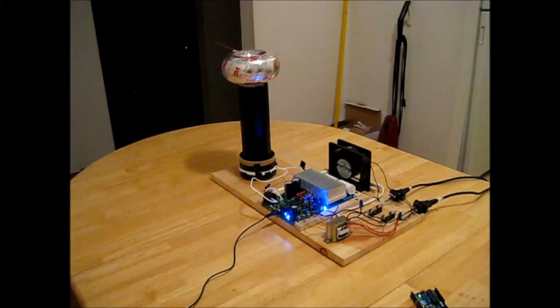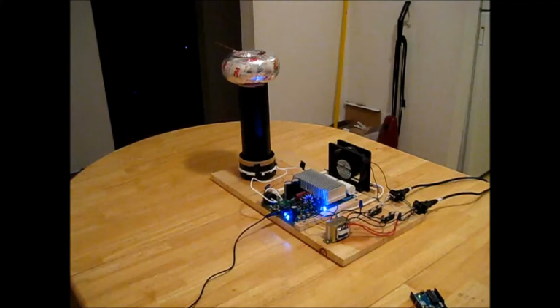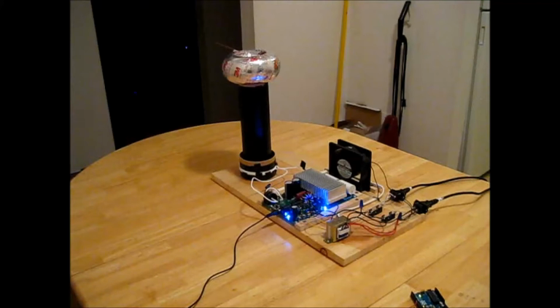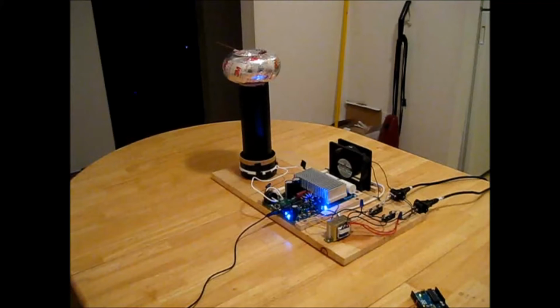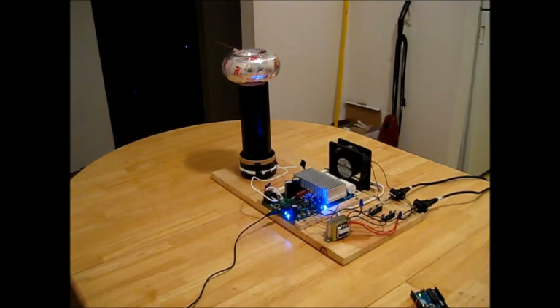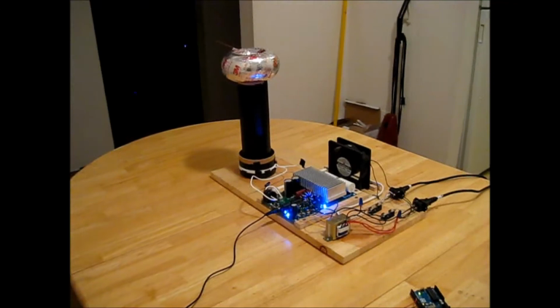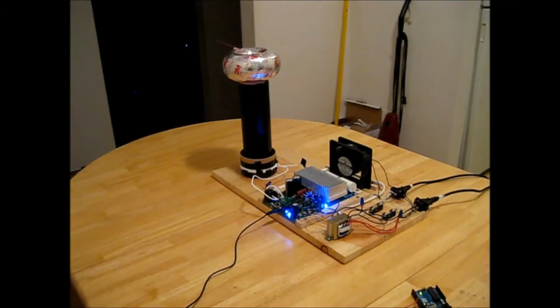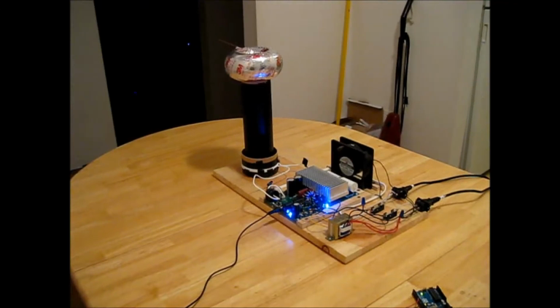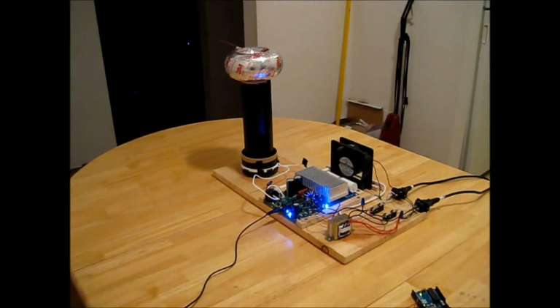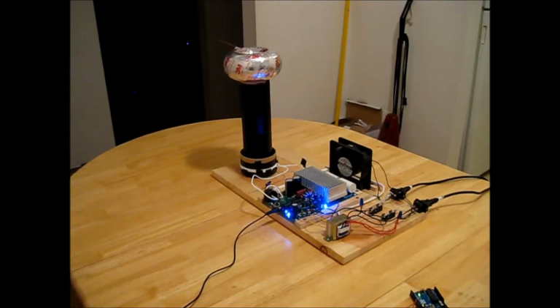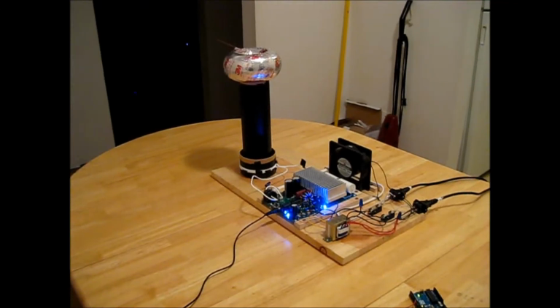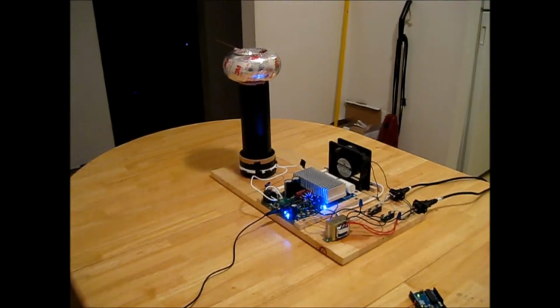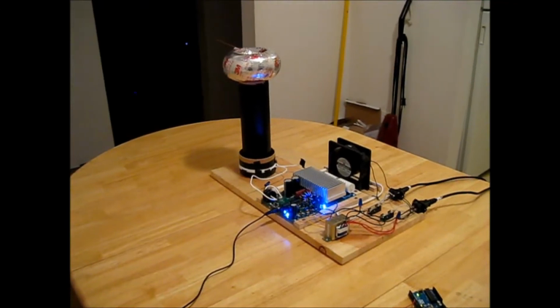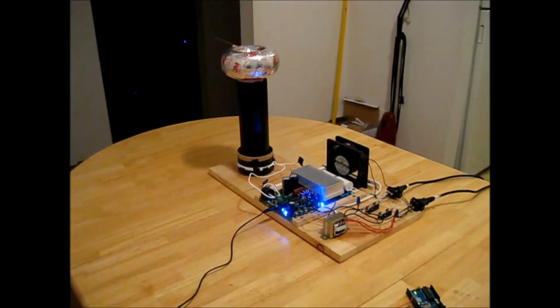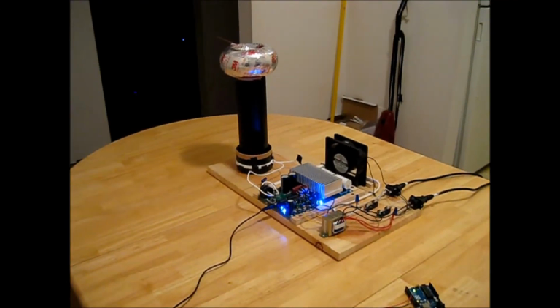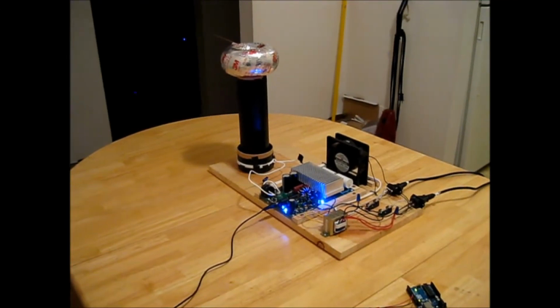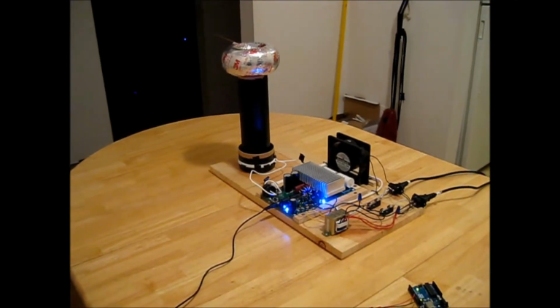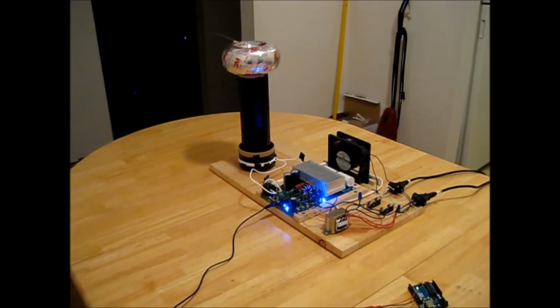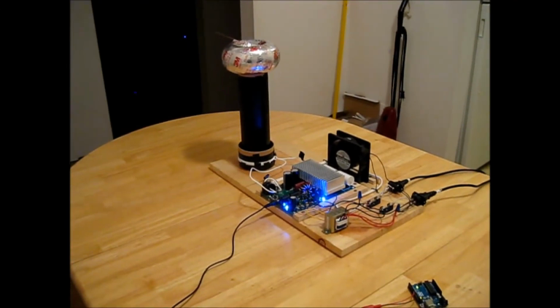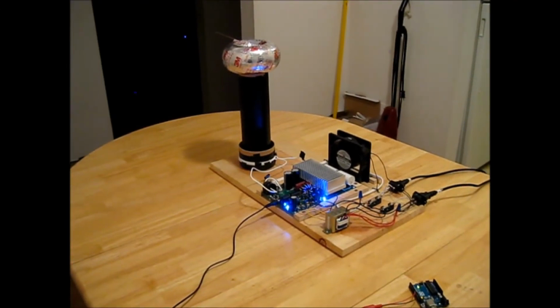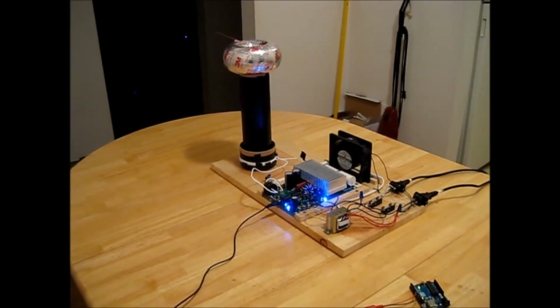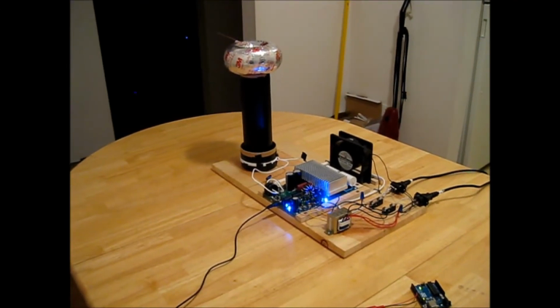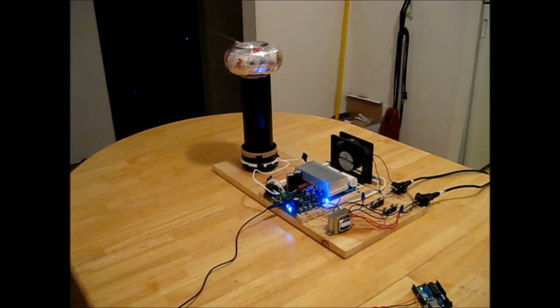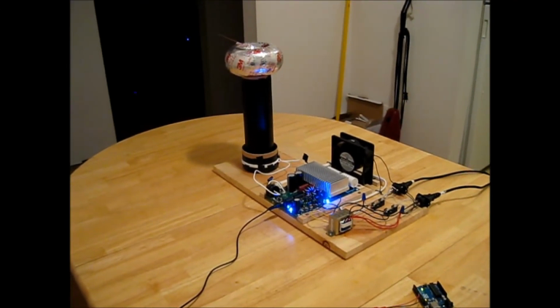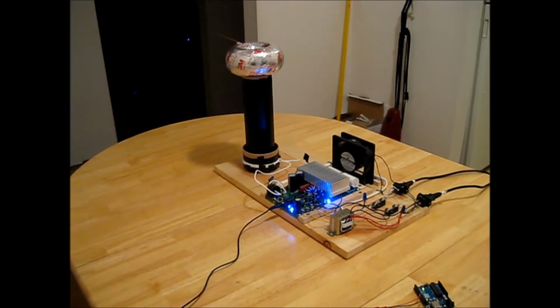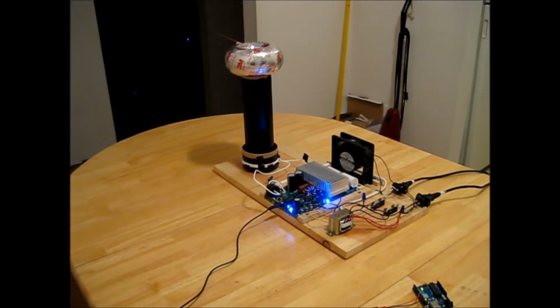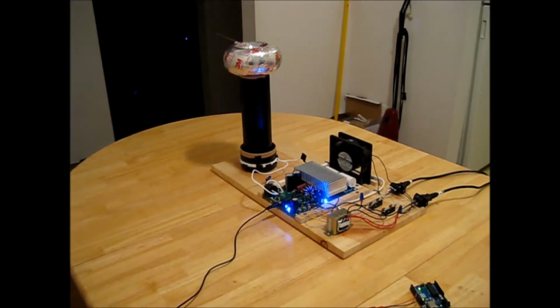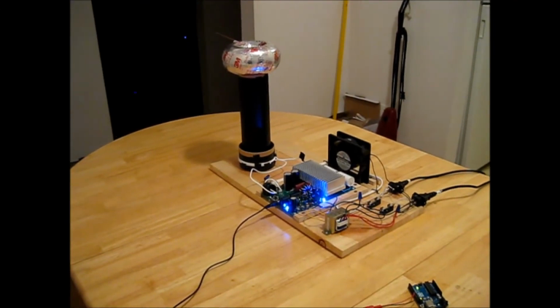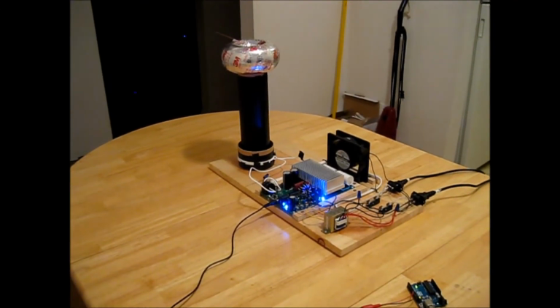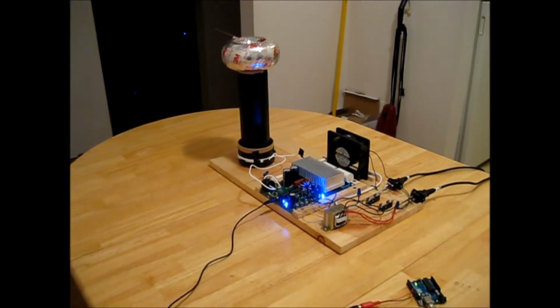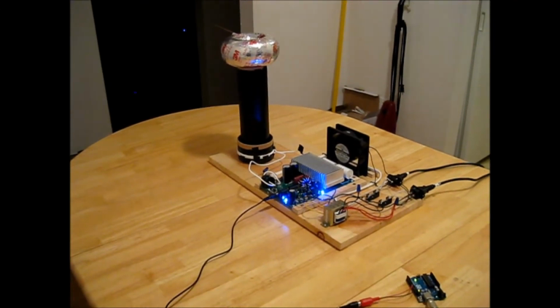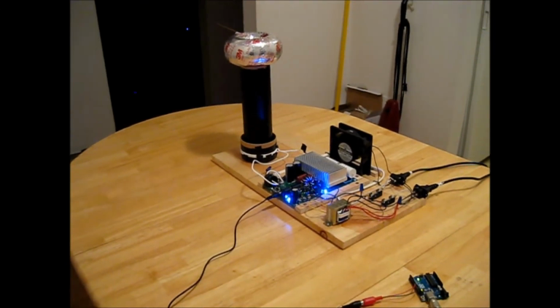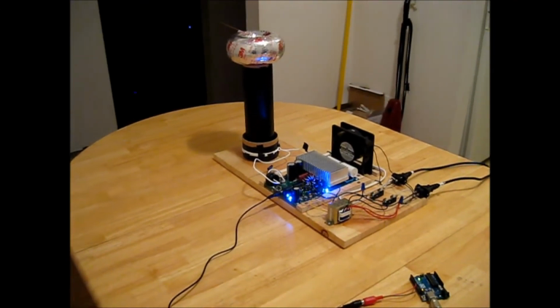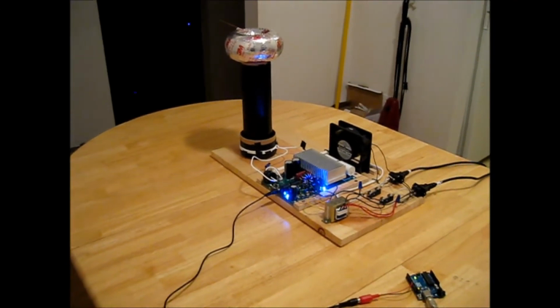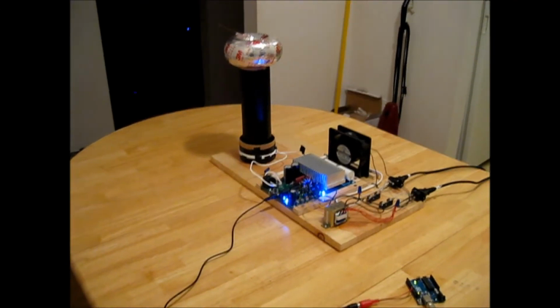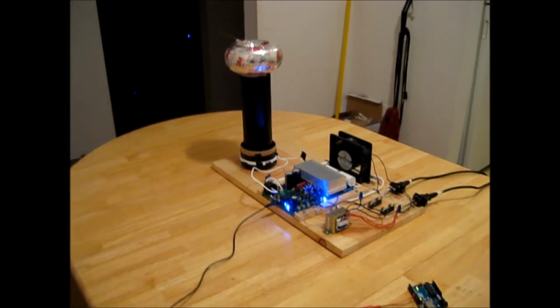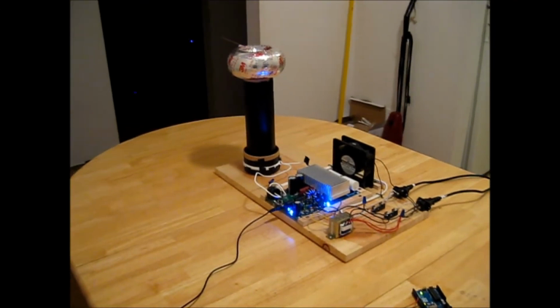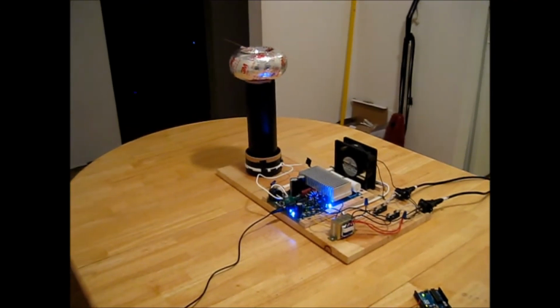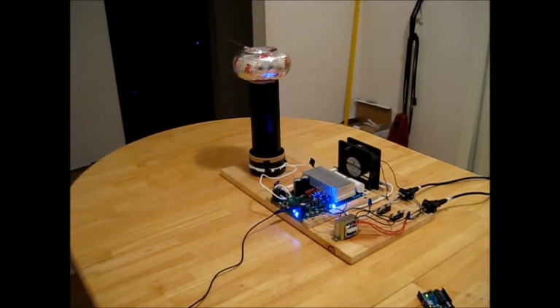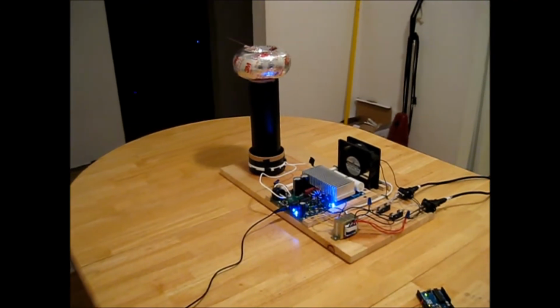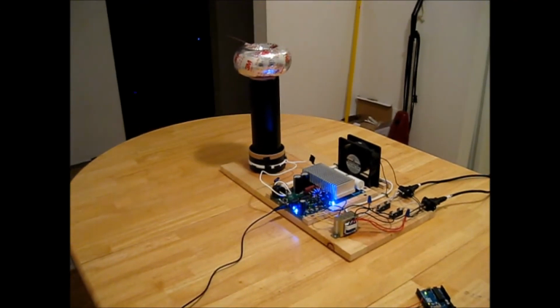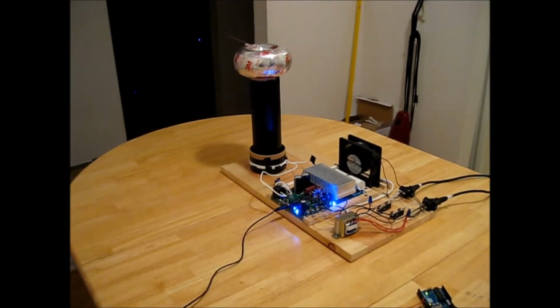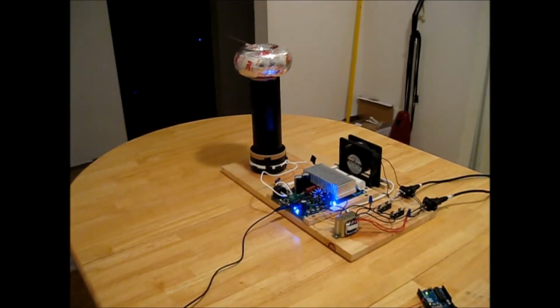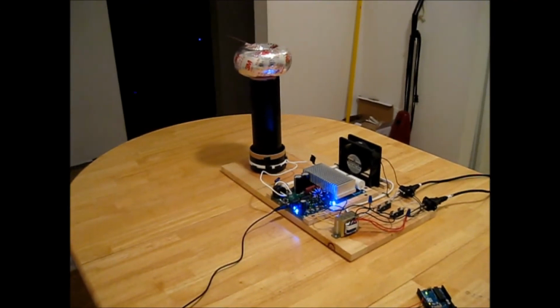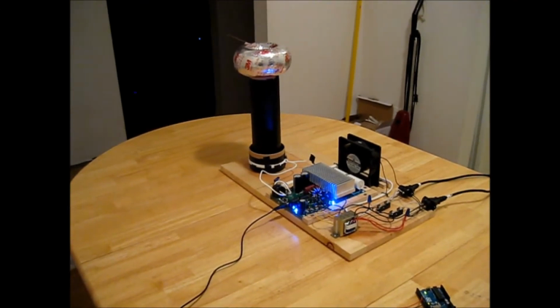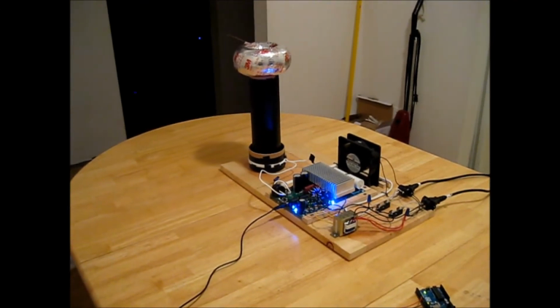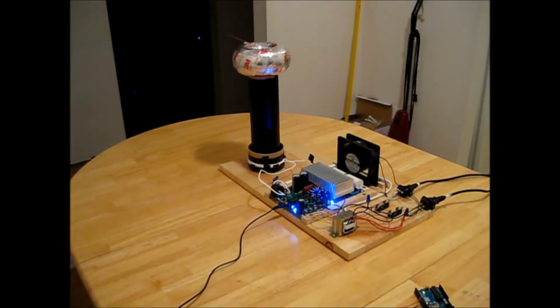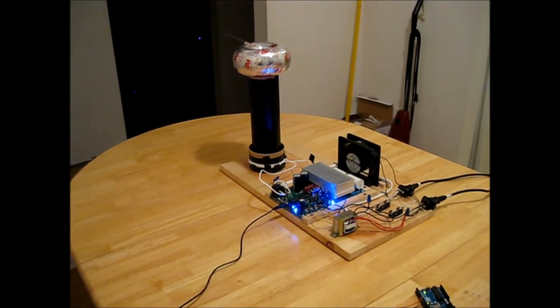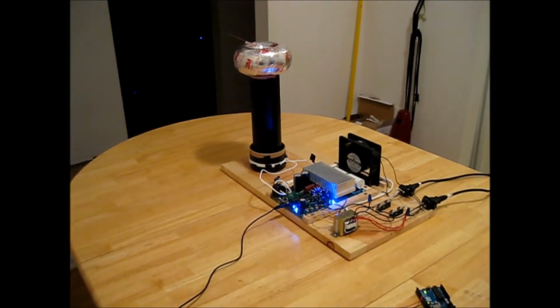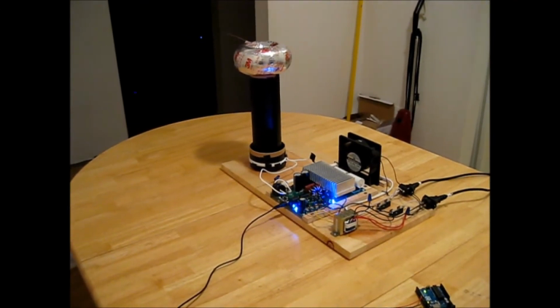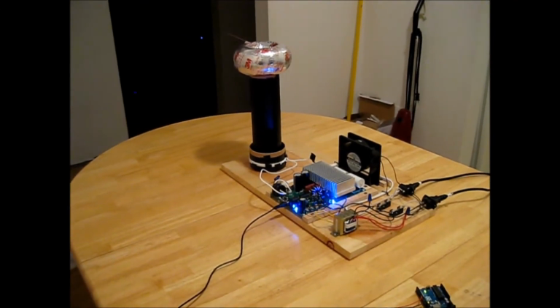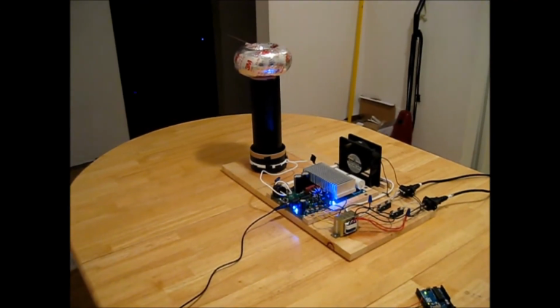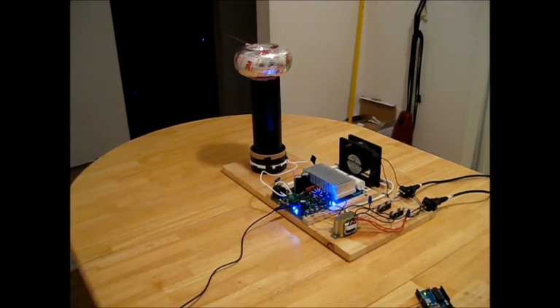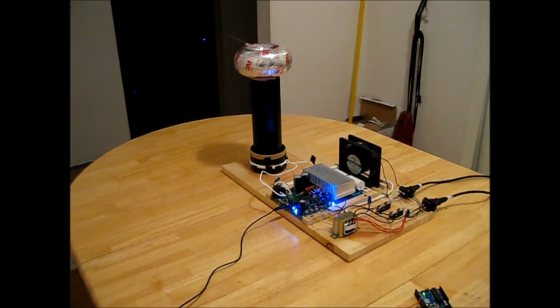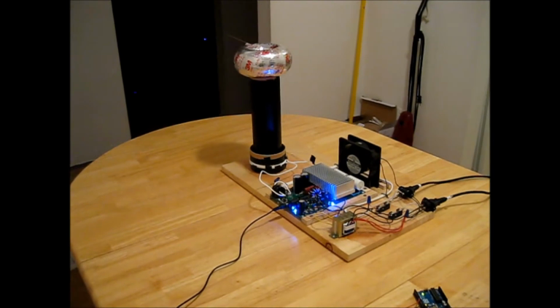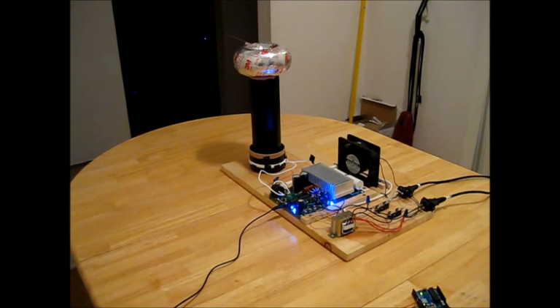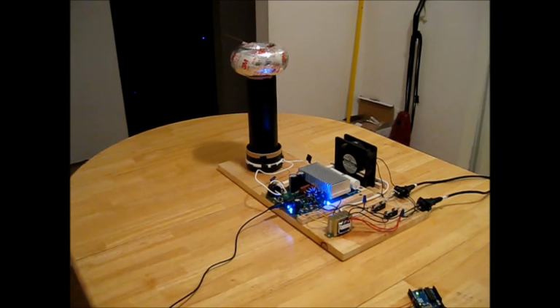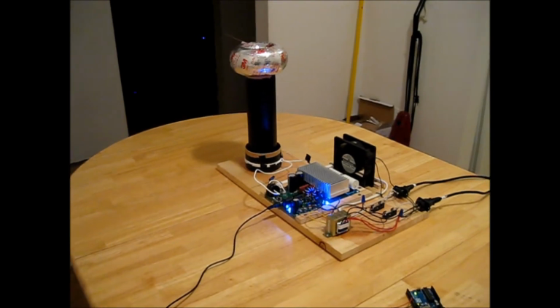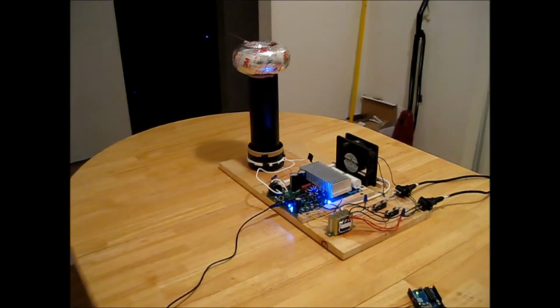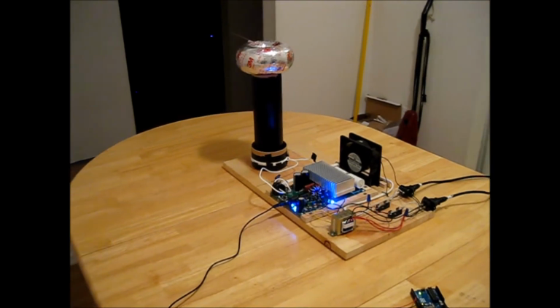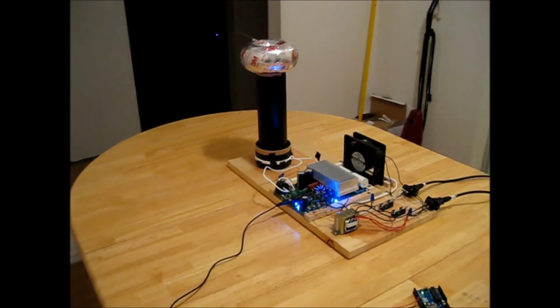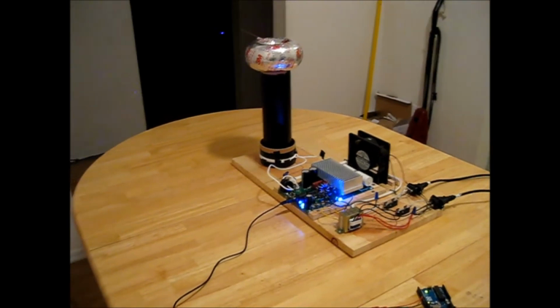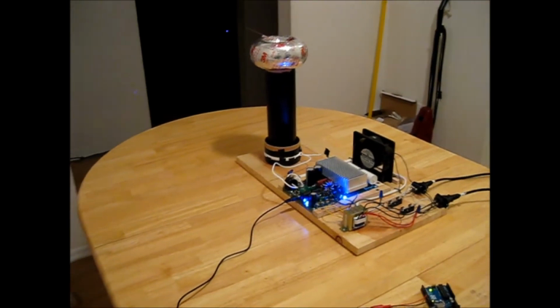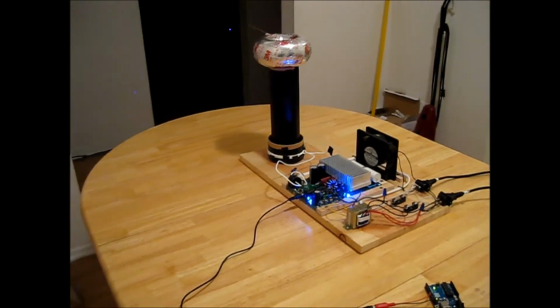I'm David Jin. I'm Altai Hunter. And this is our musical Tesla Coil project for Embedded.